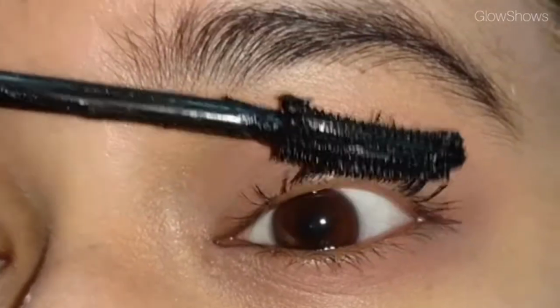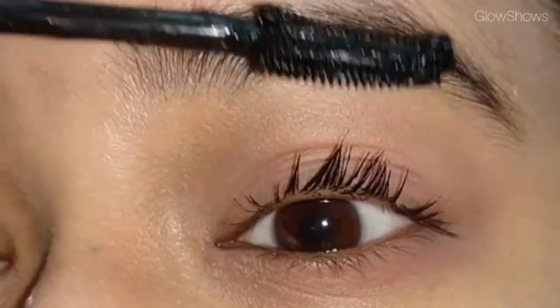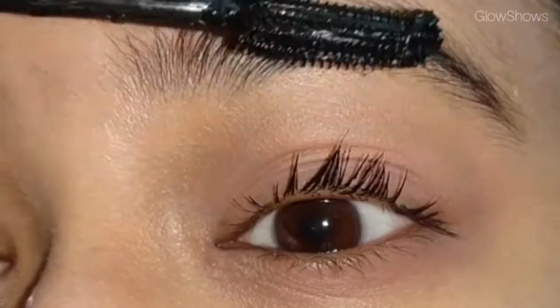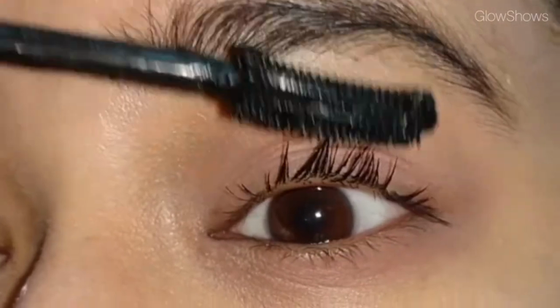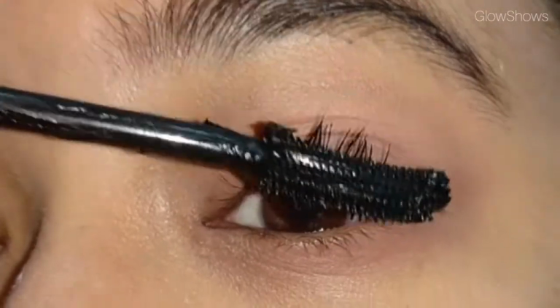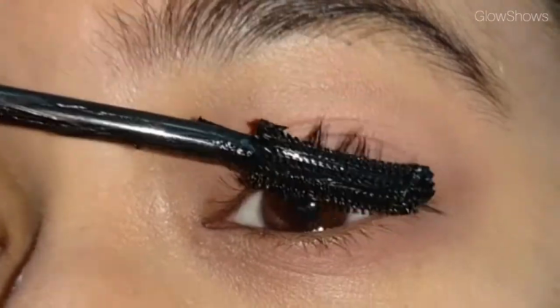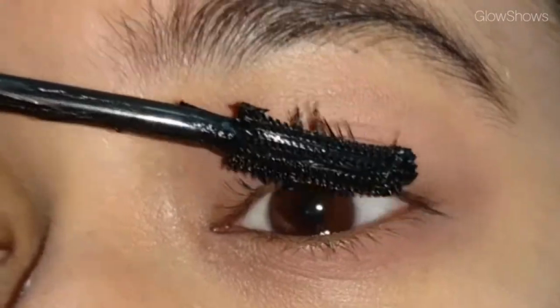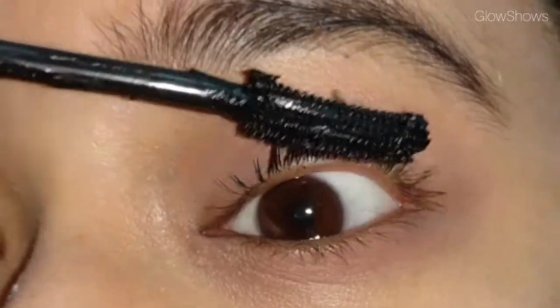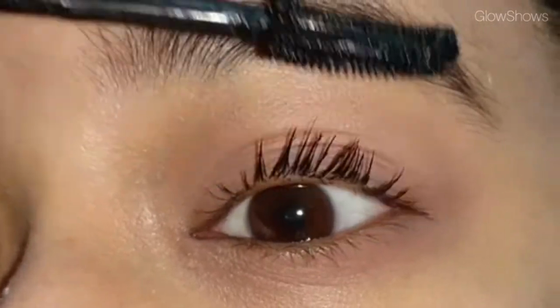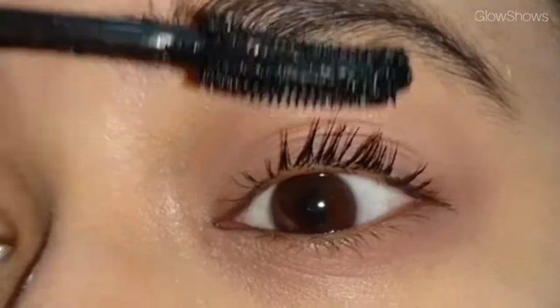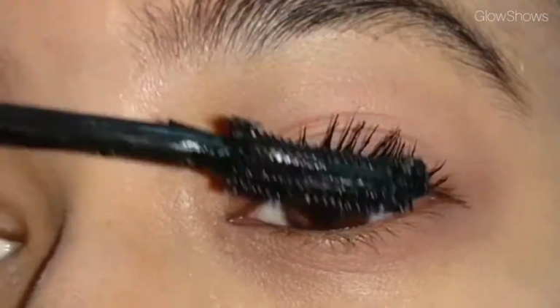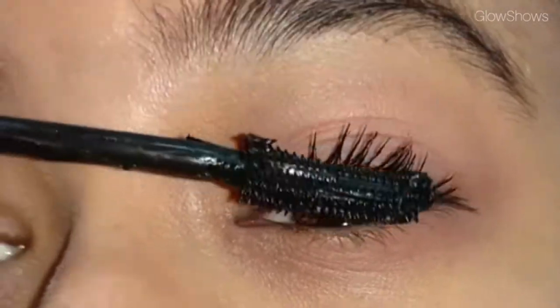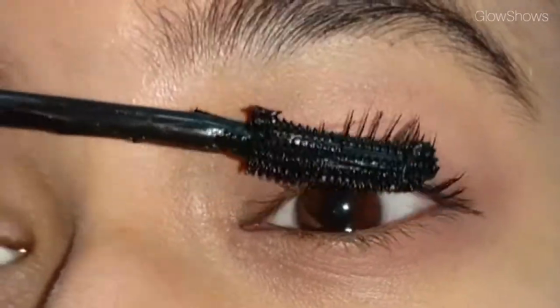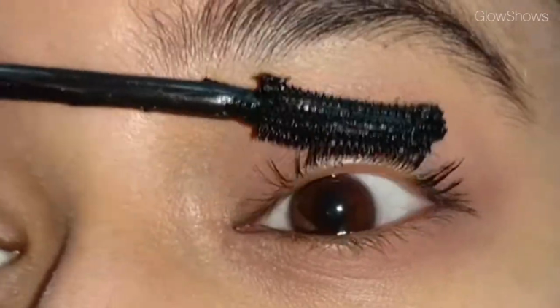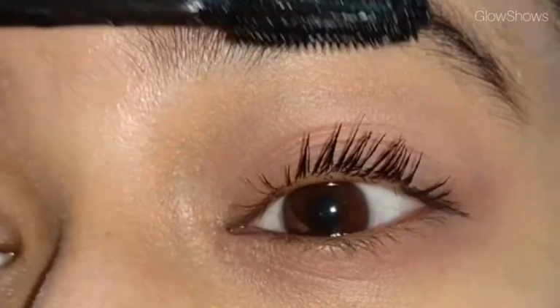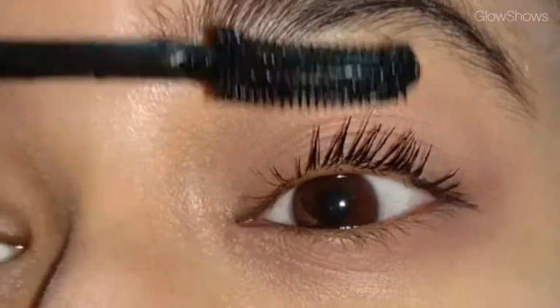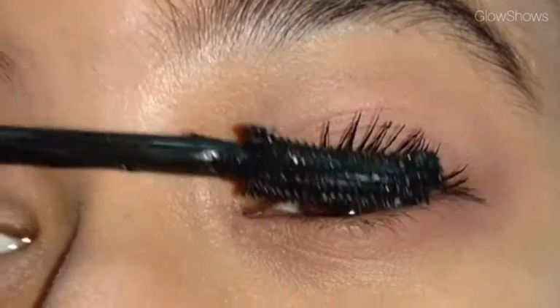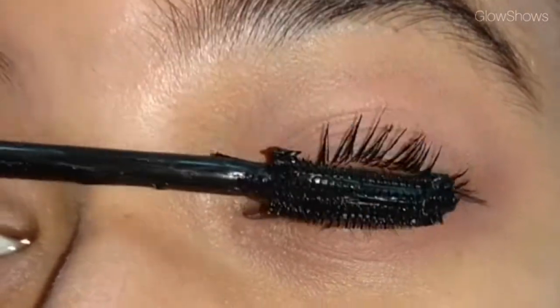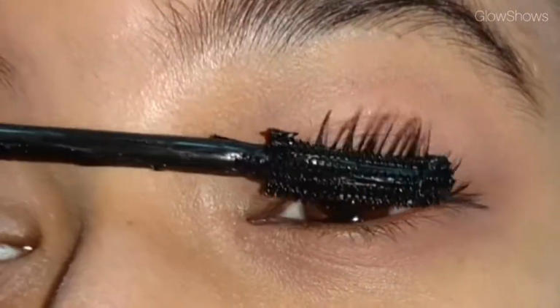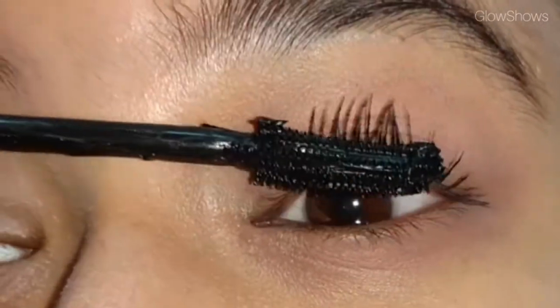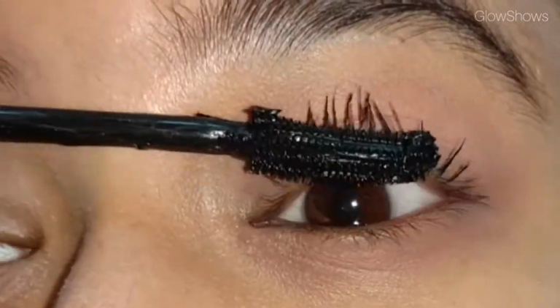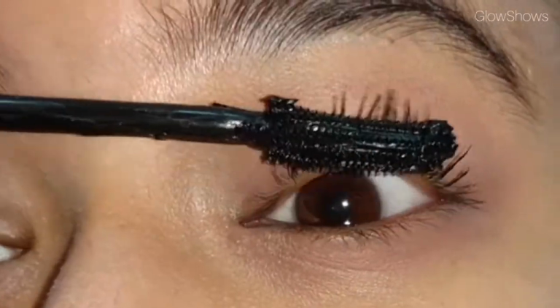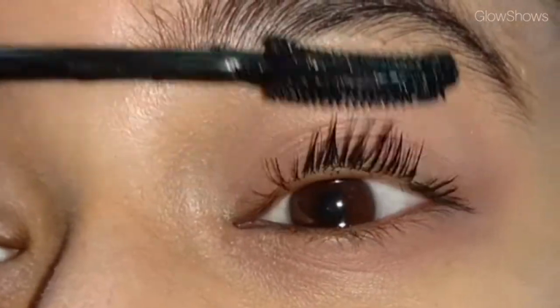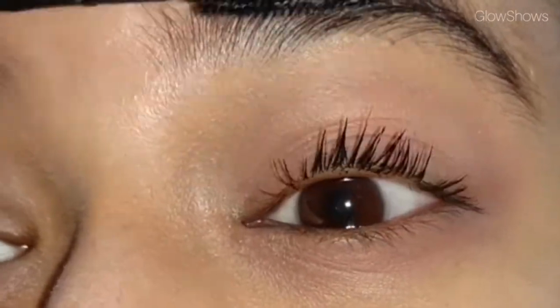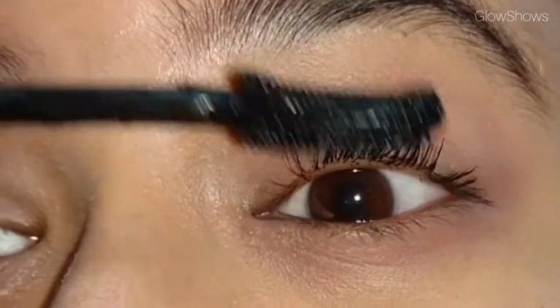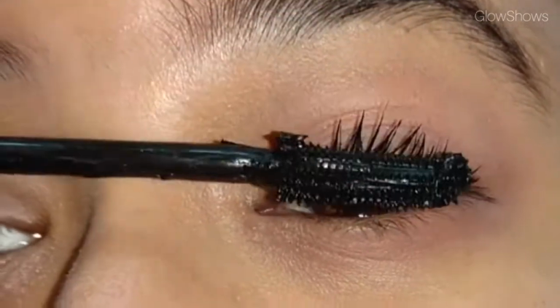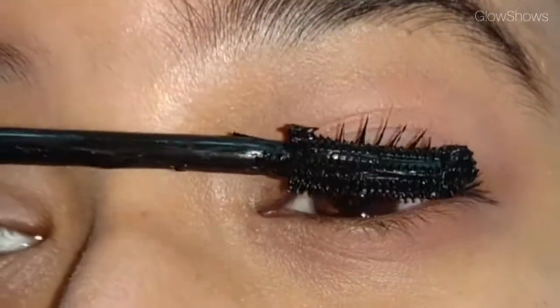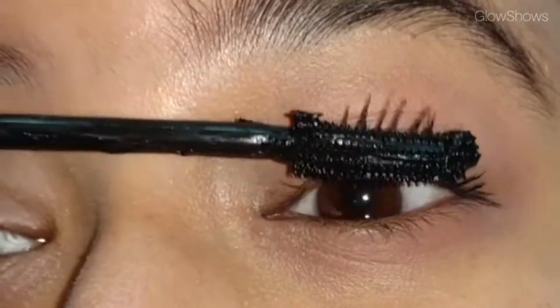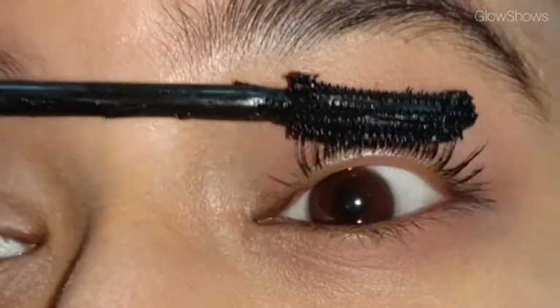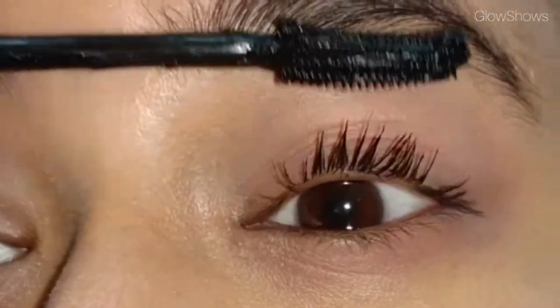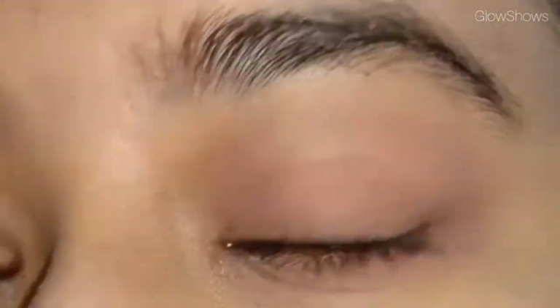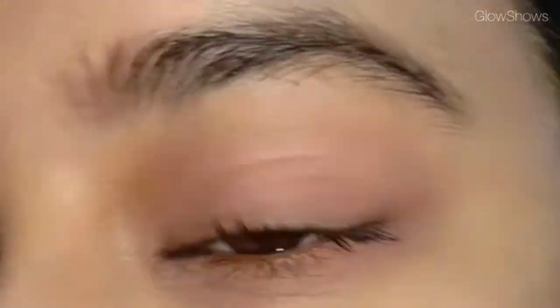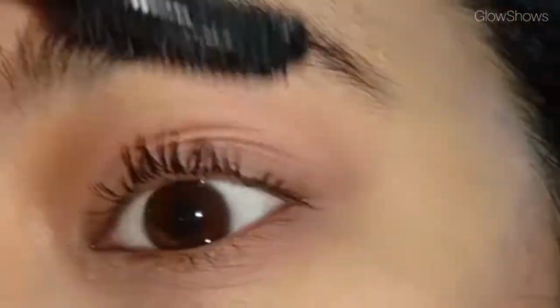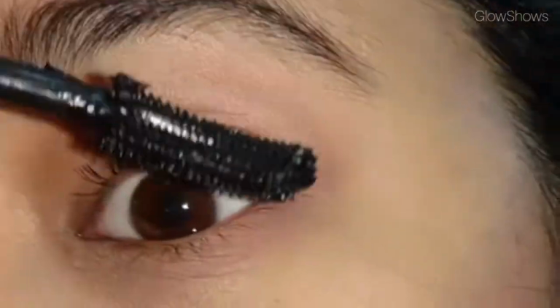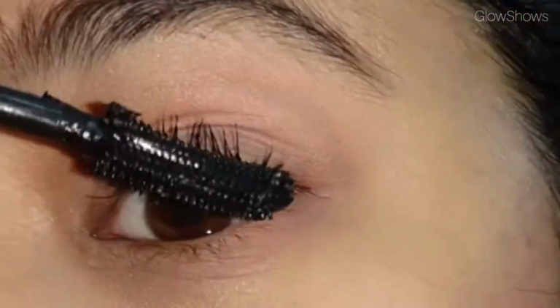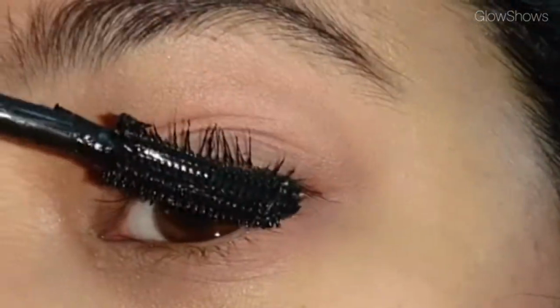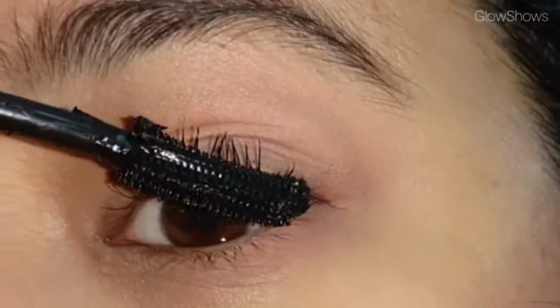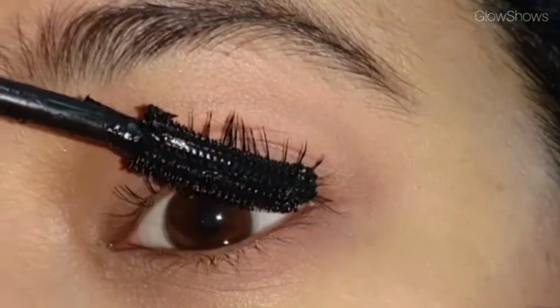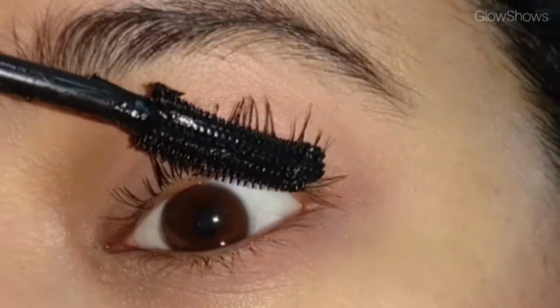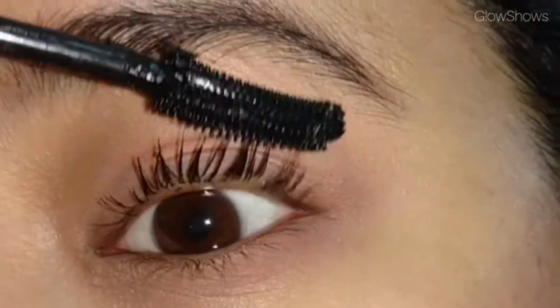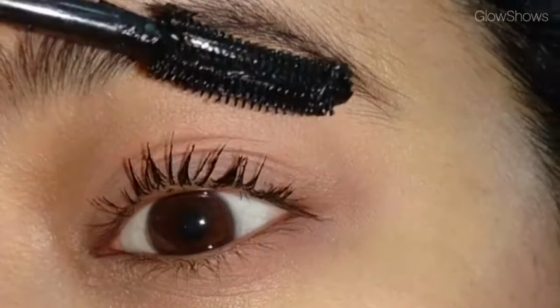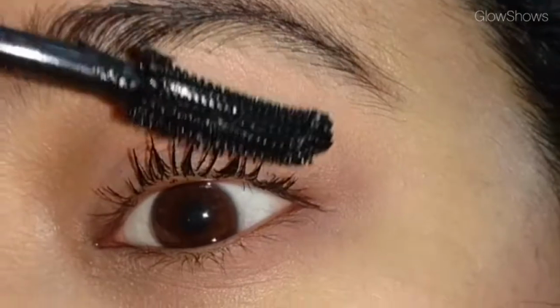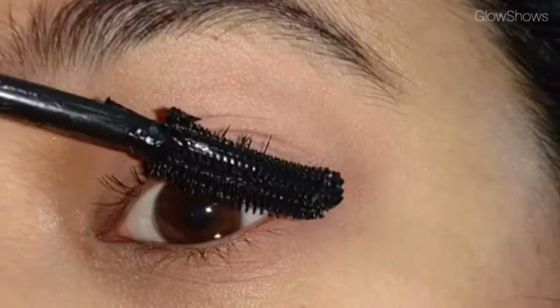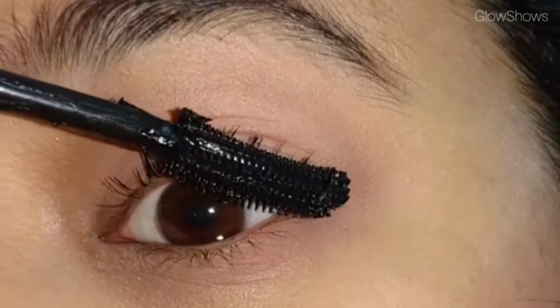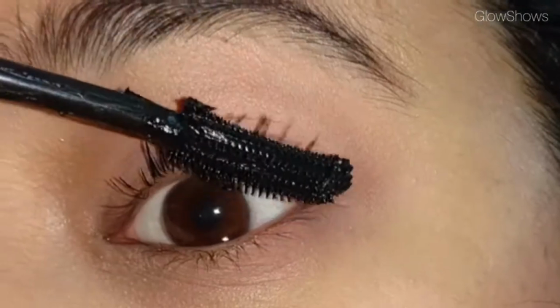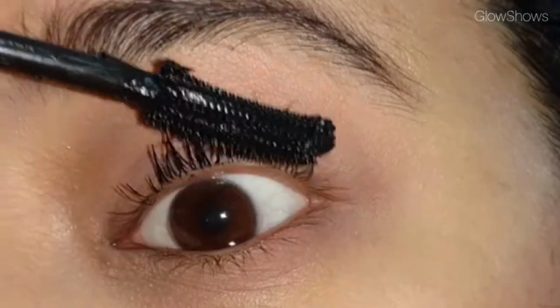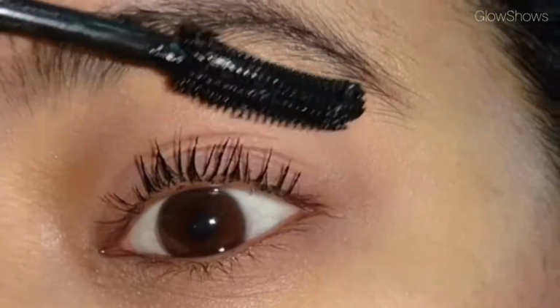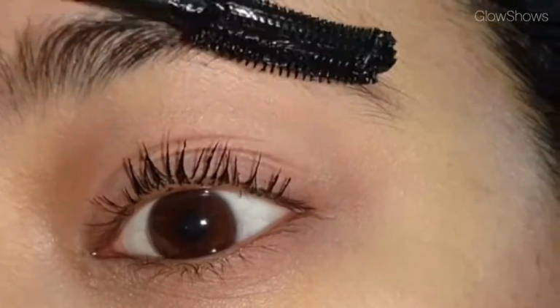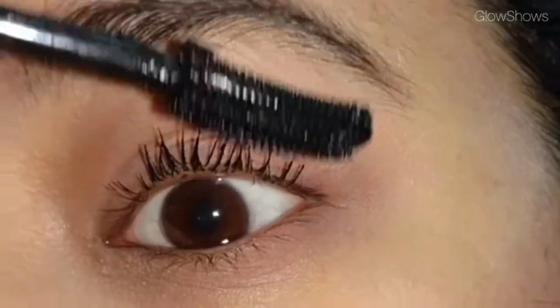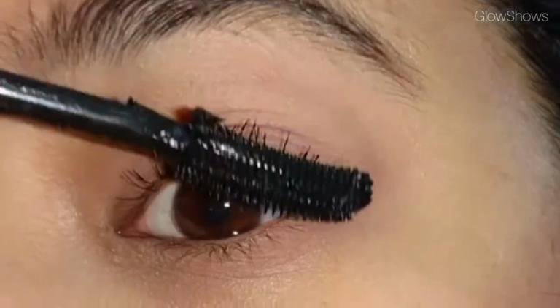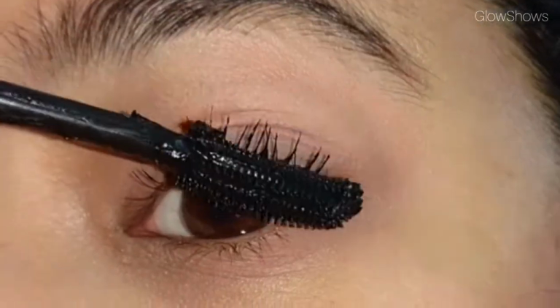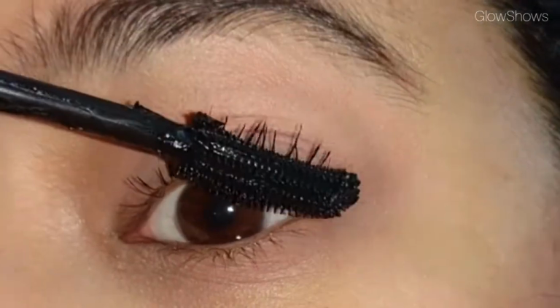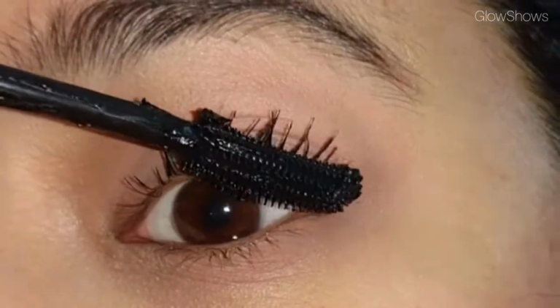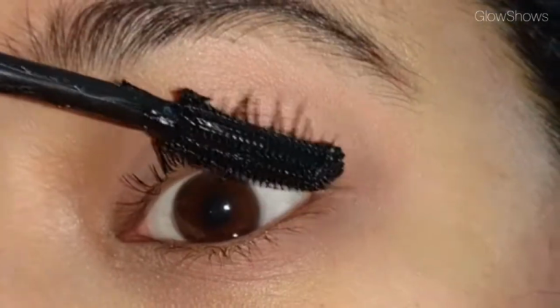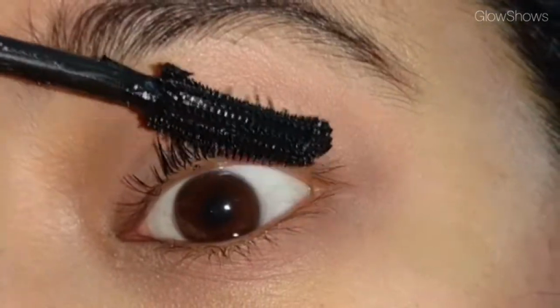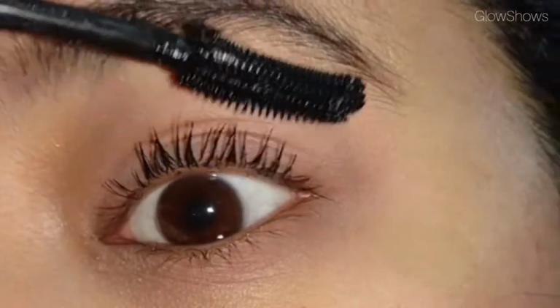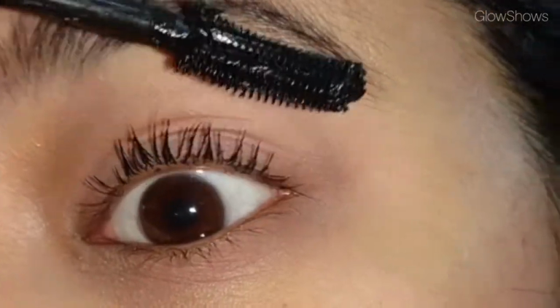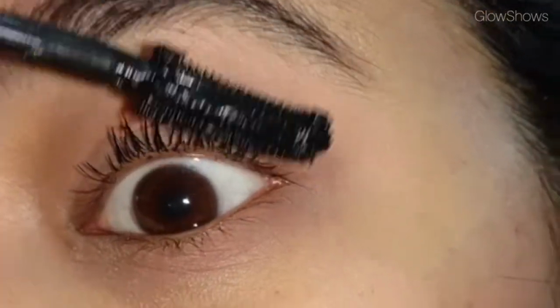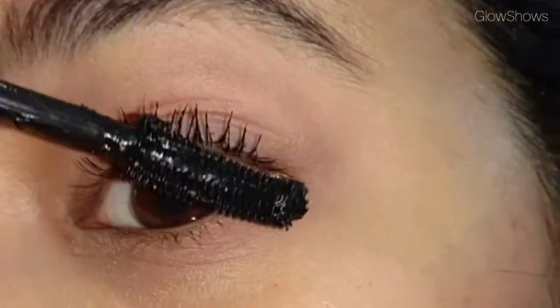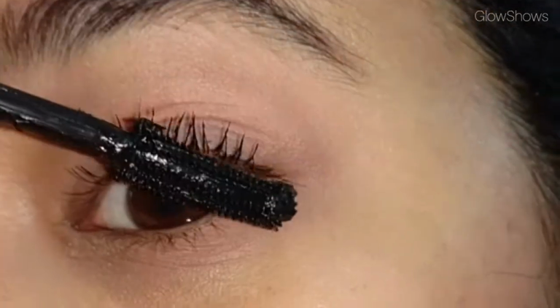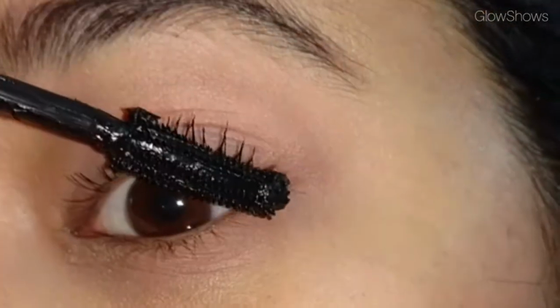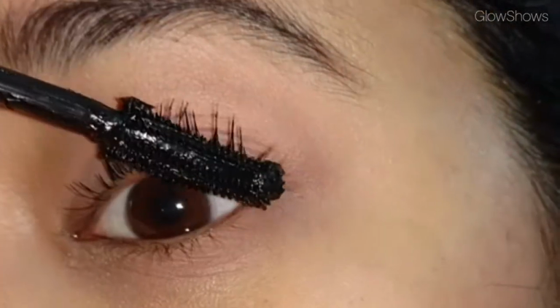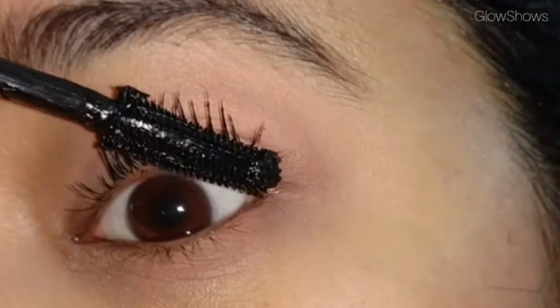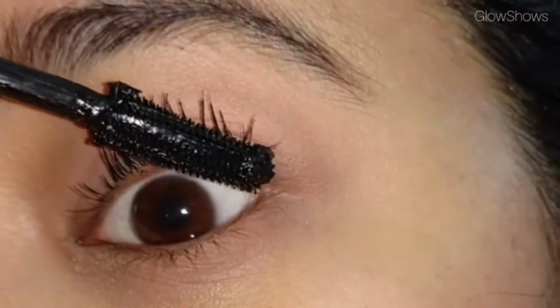Always start your mascara from the lash line. Try to give a little shake to your wand so that the lashes are separated after applying the first coat.